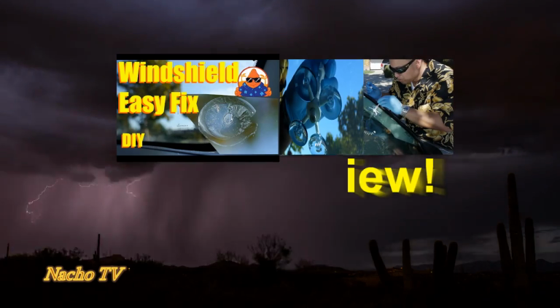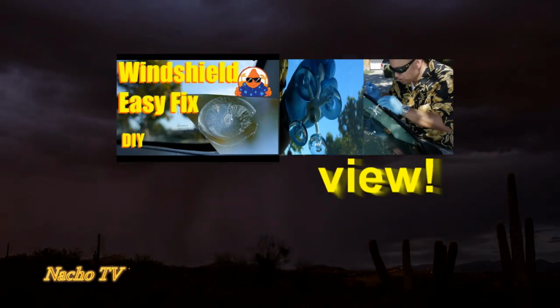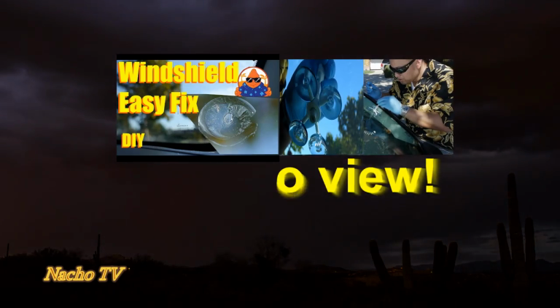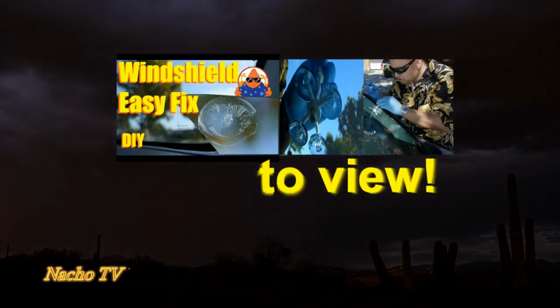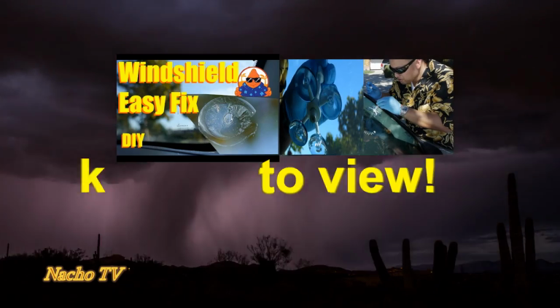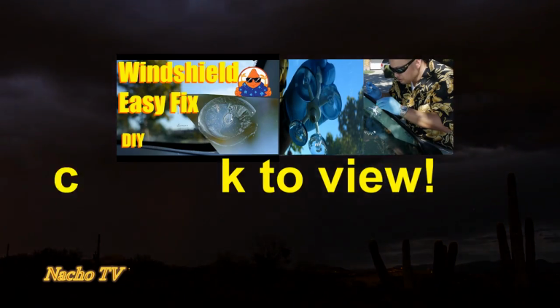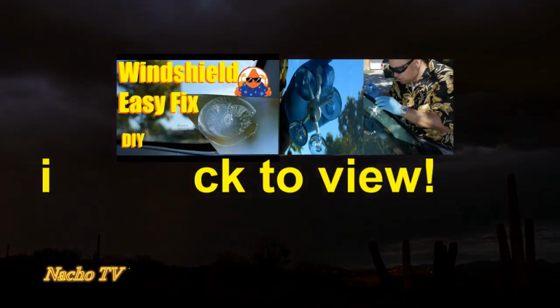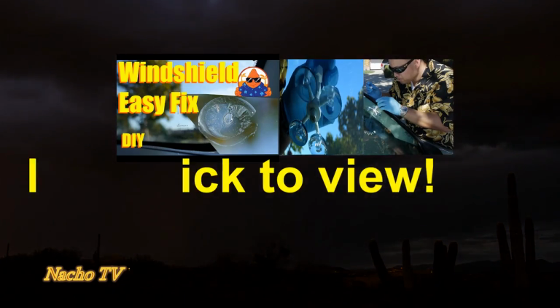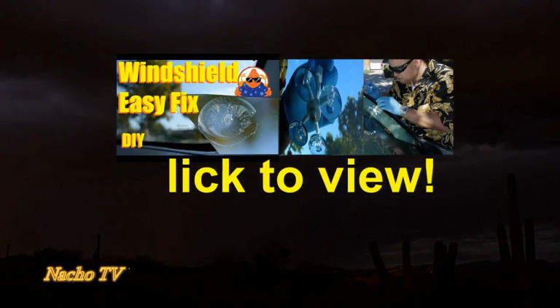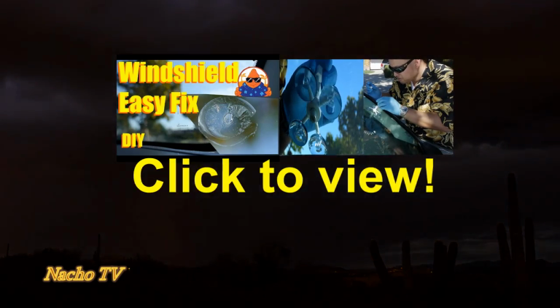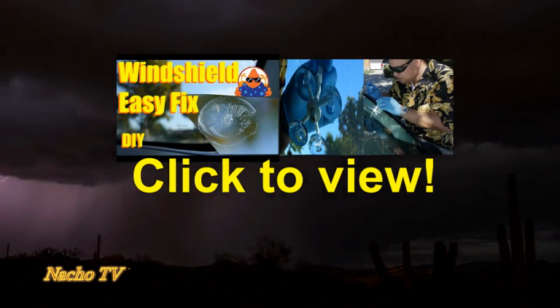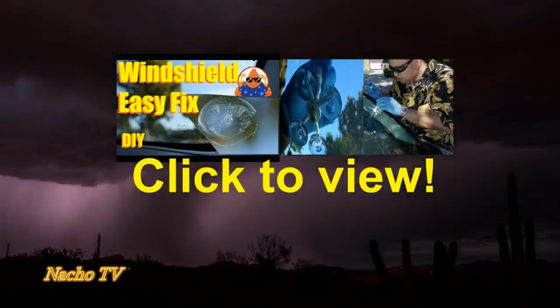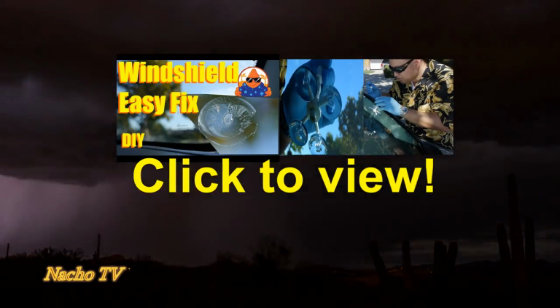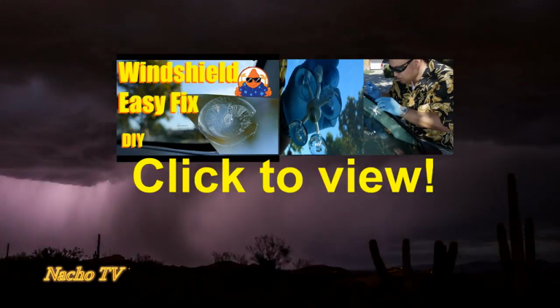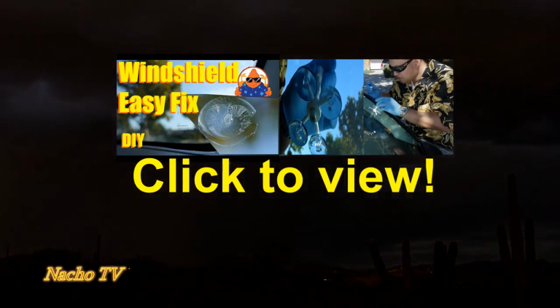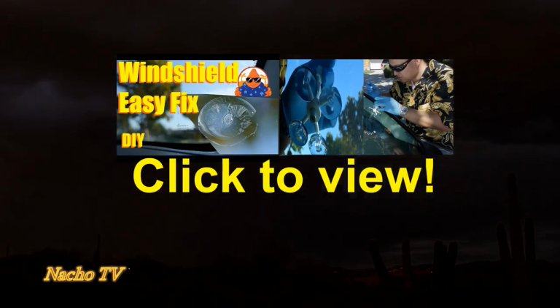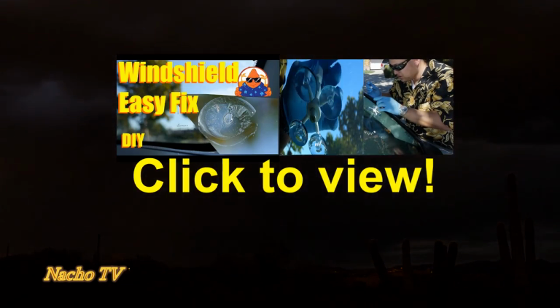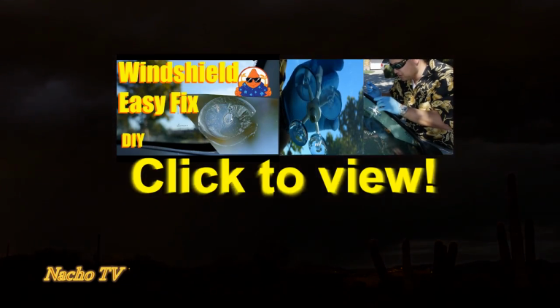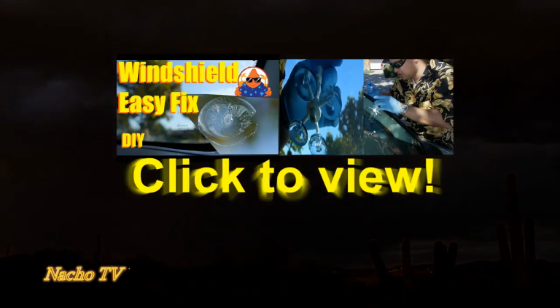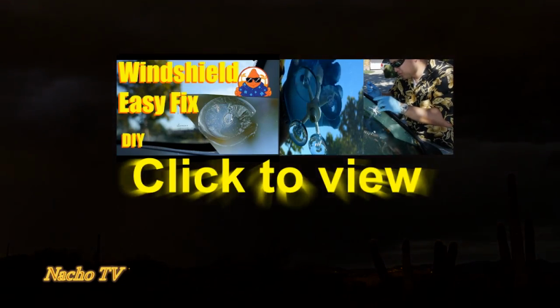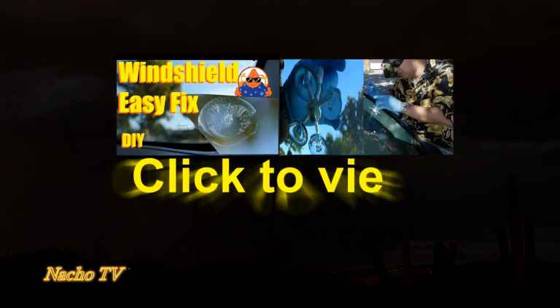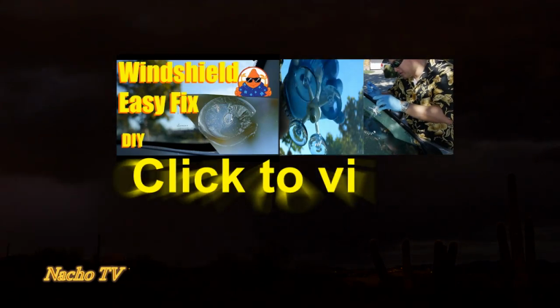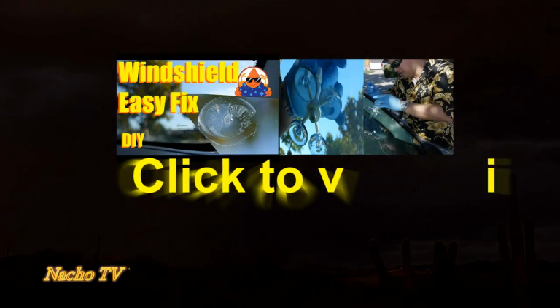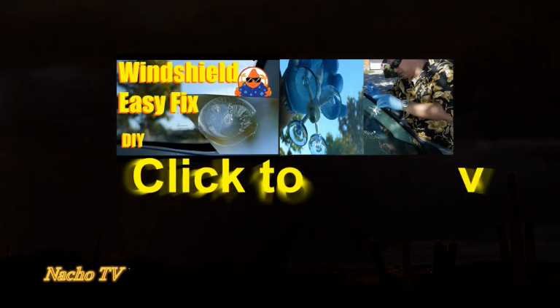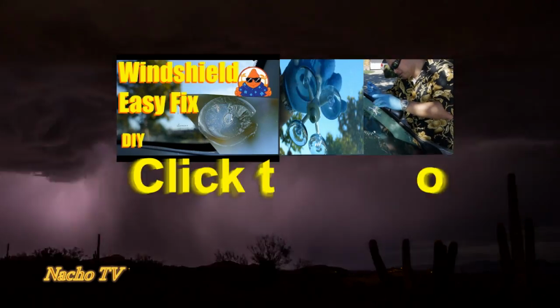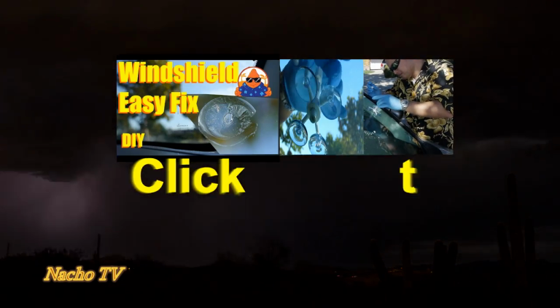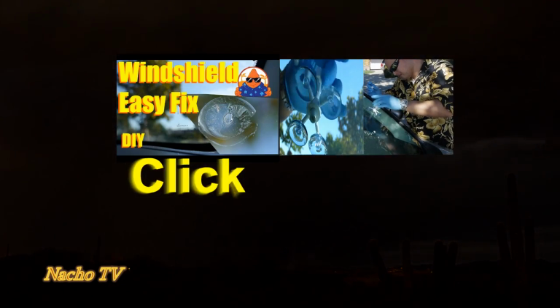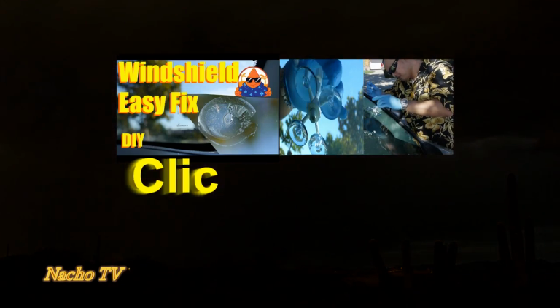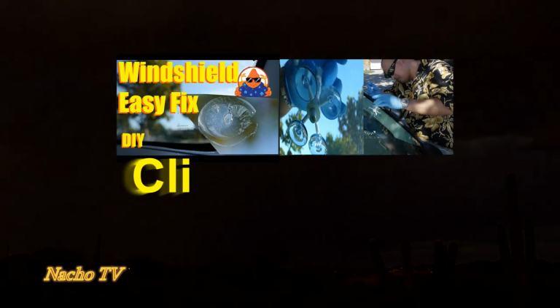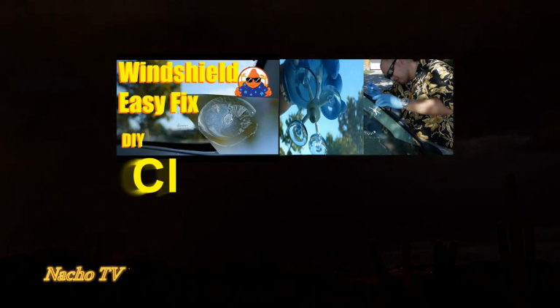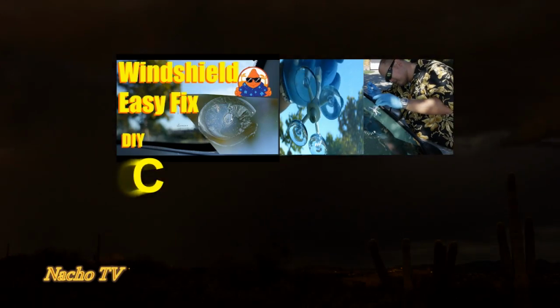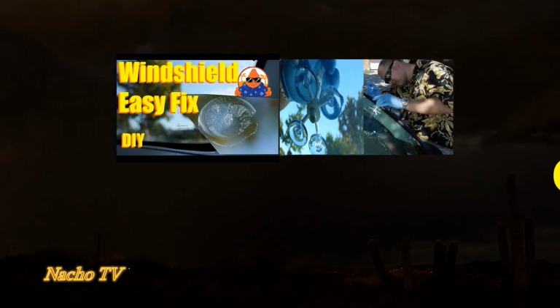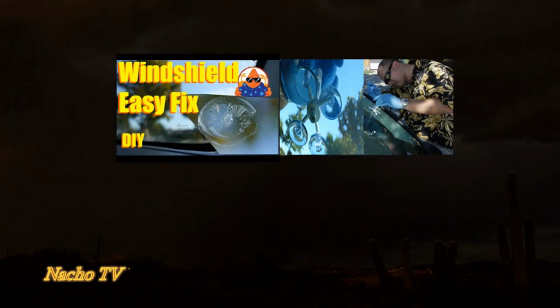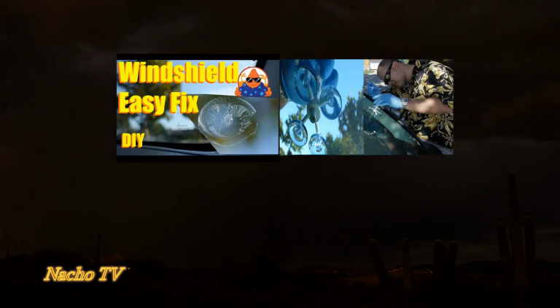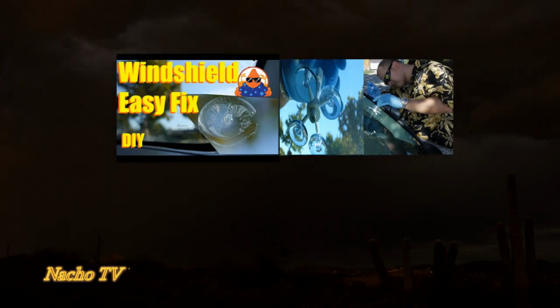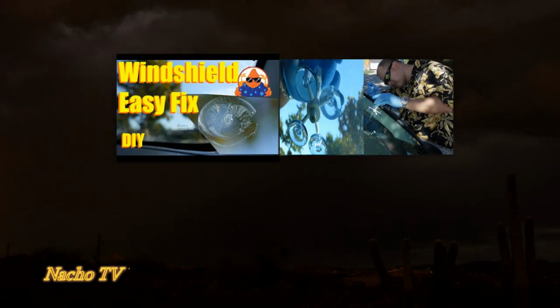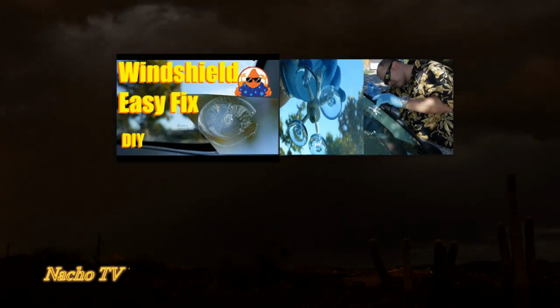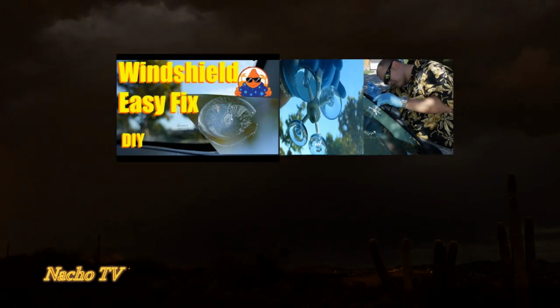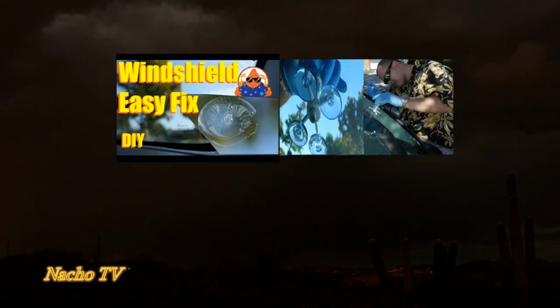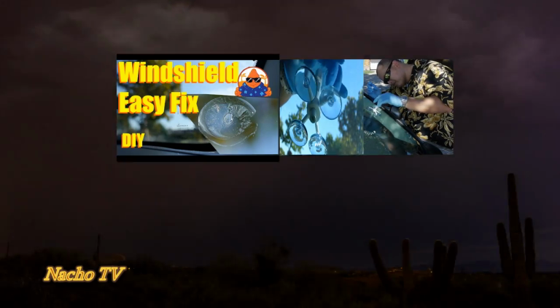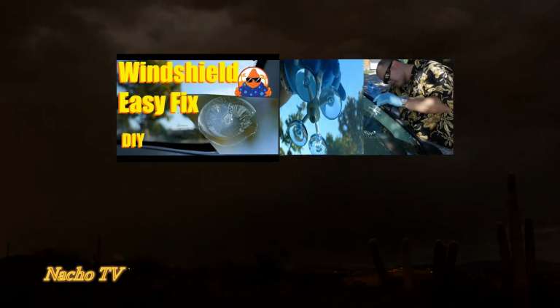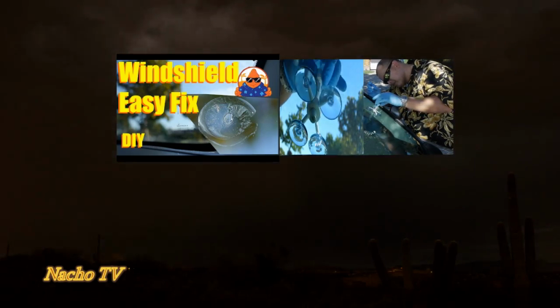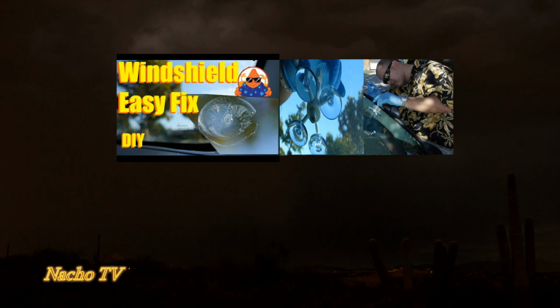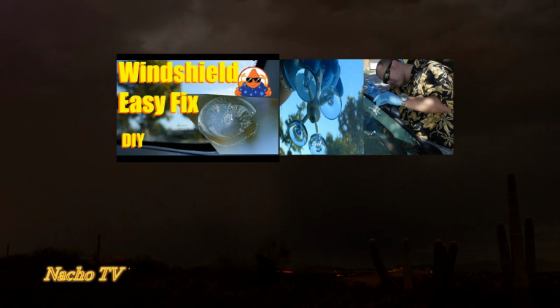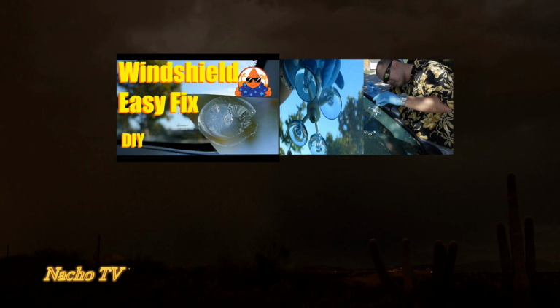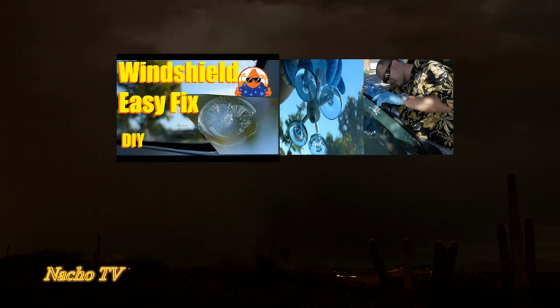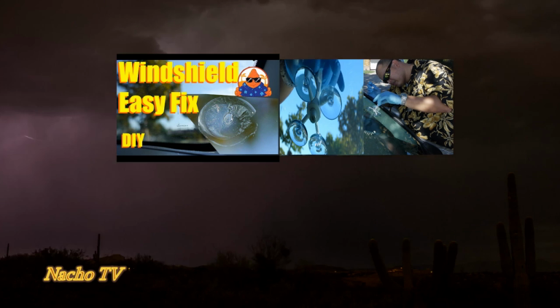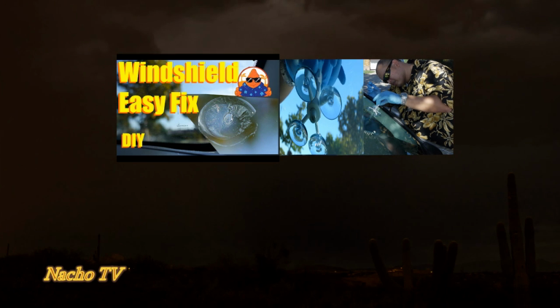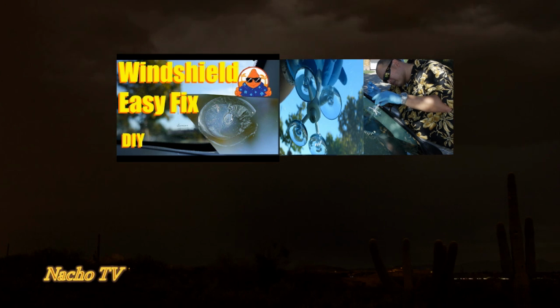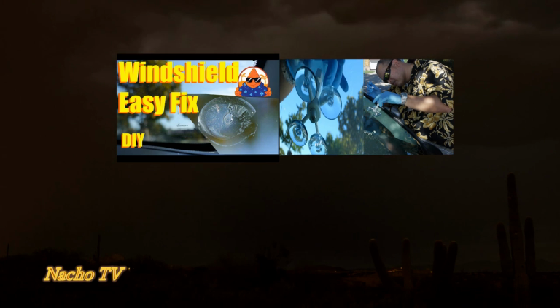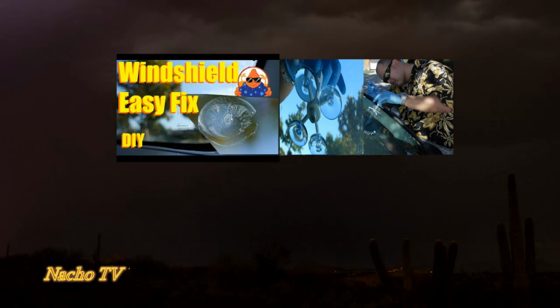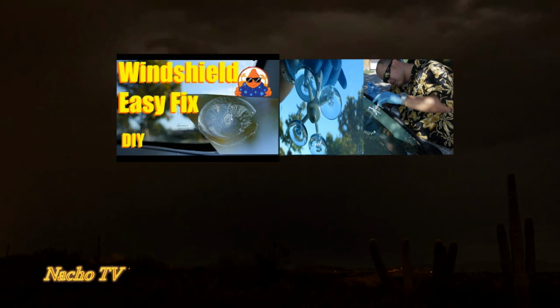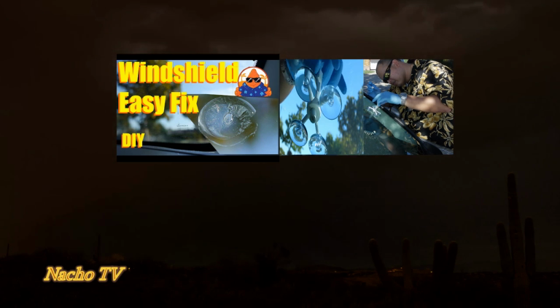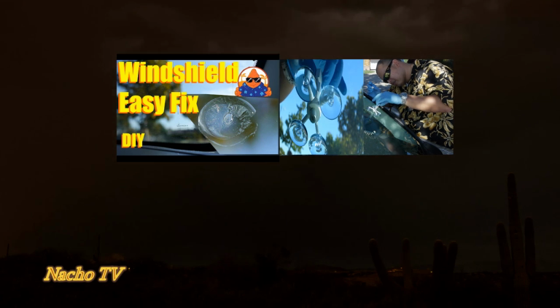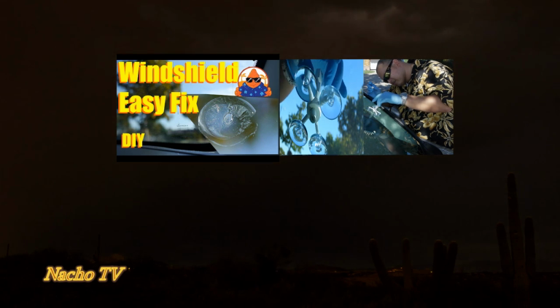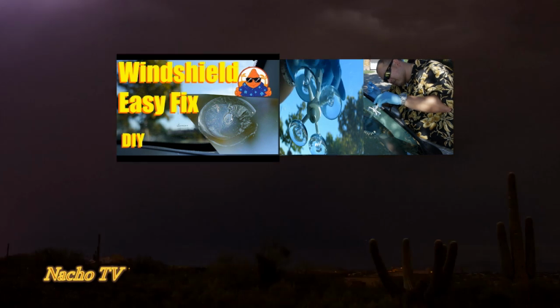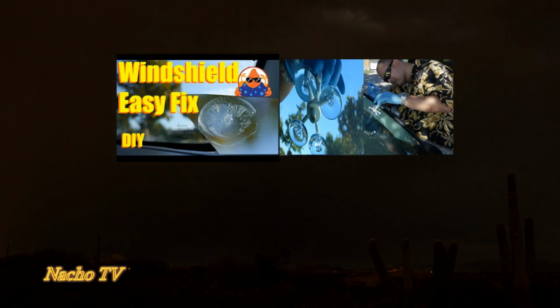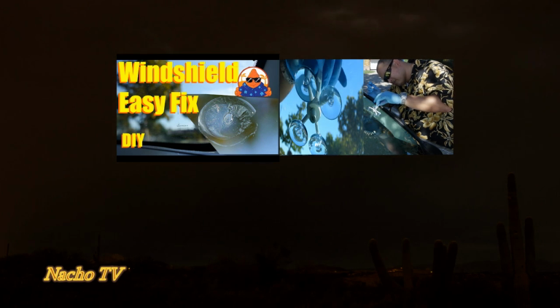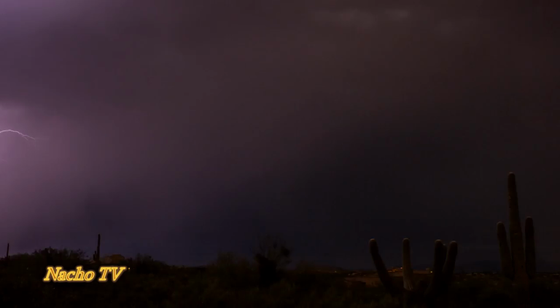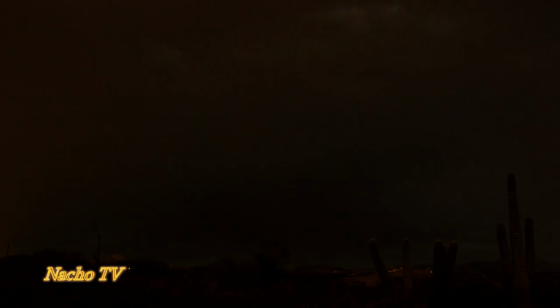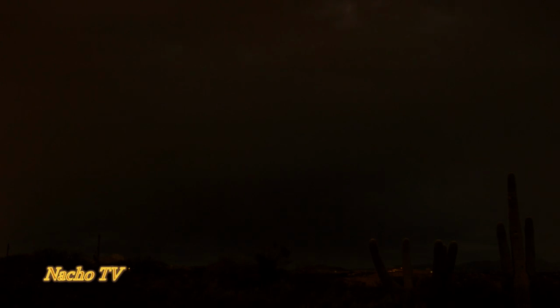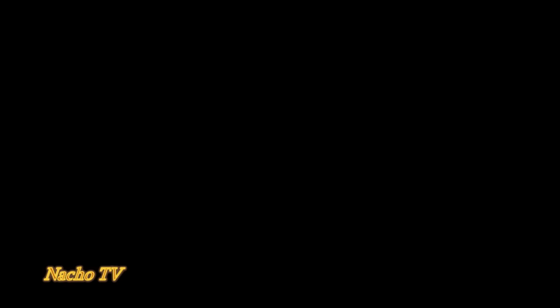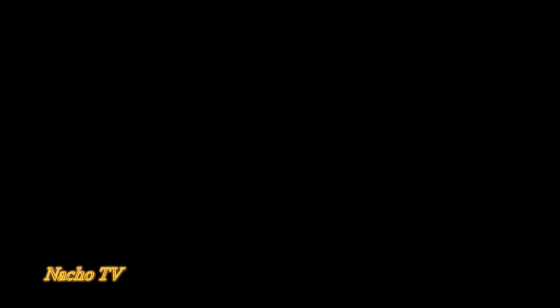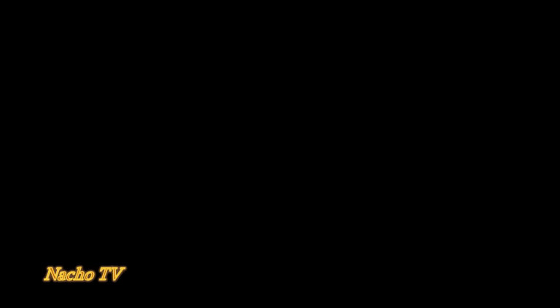A little bit of pressure. That's because it's a nice airtight seal and that's what's helping you push this.